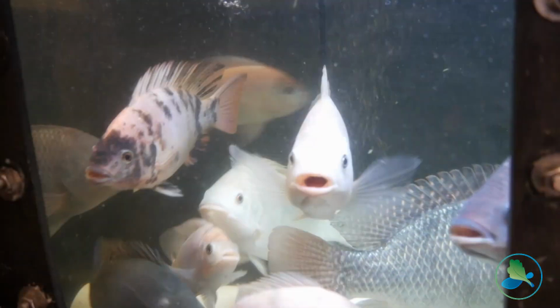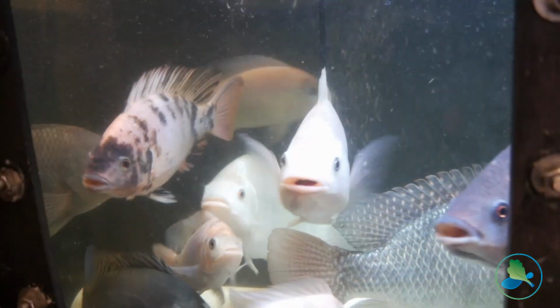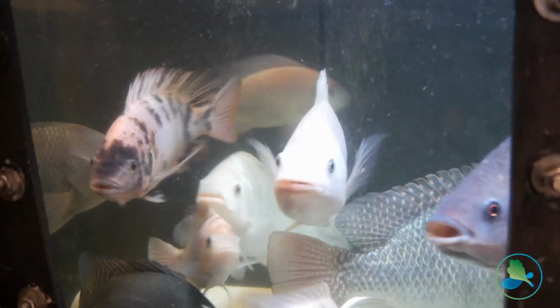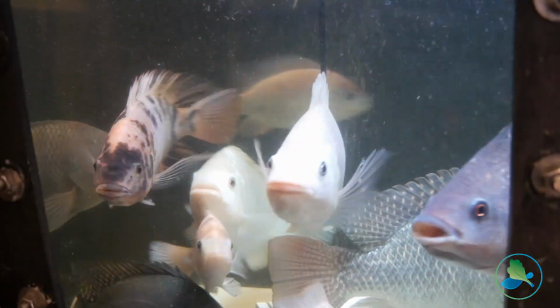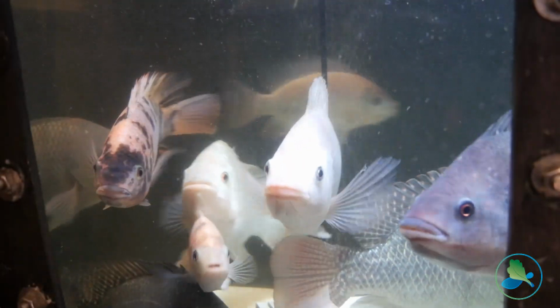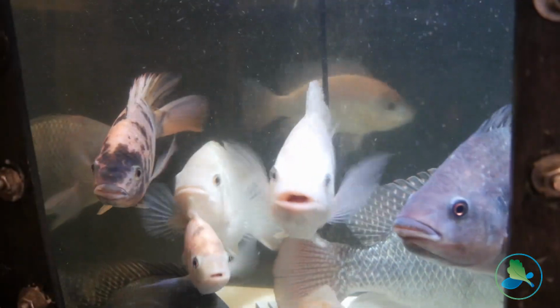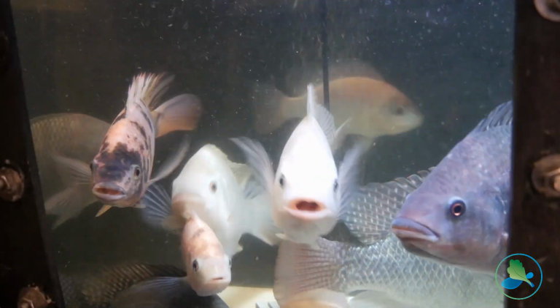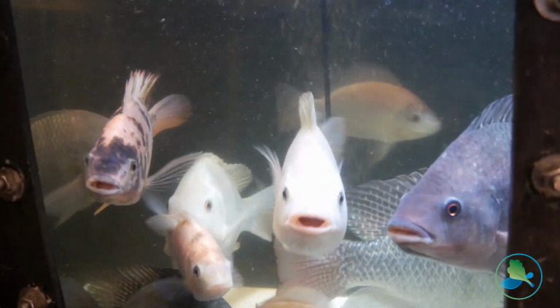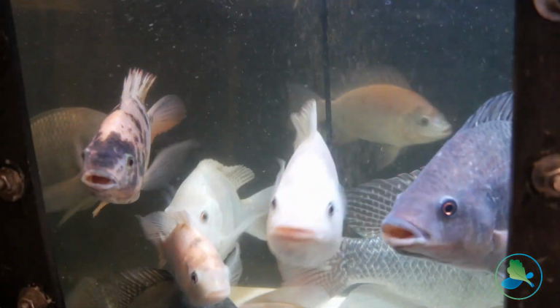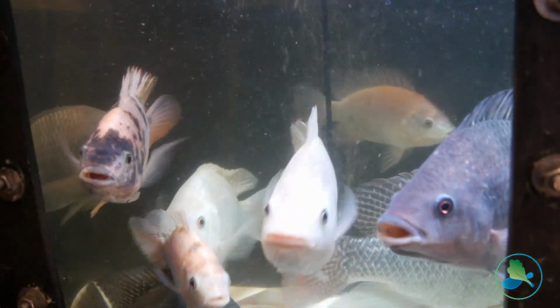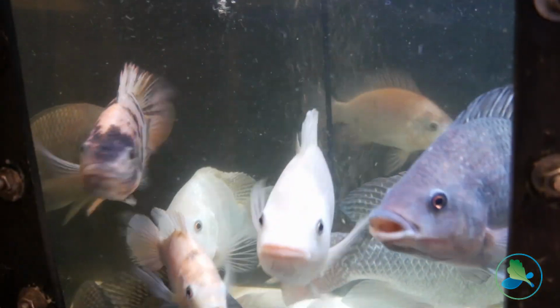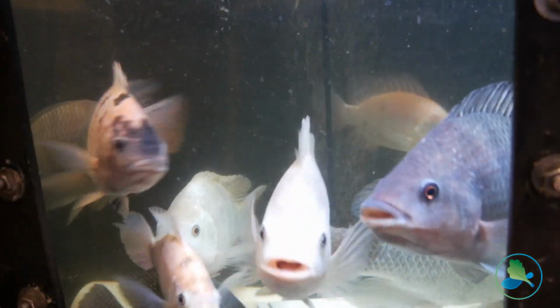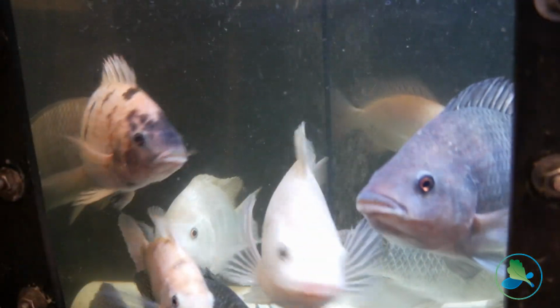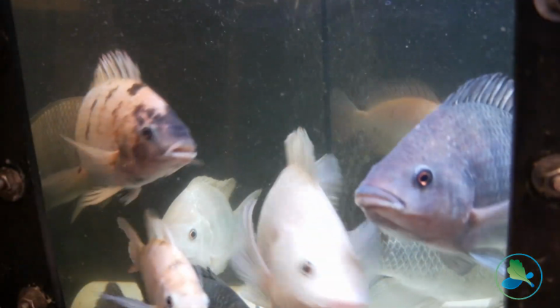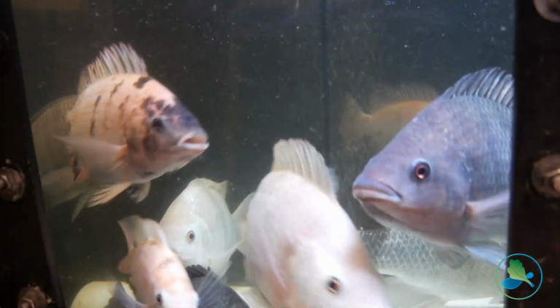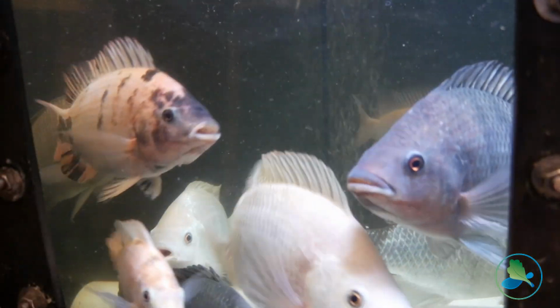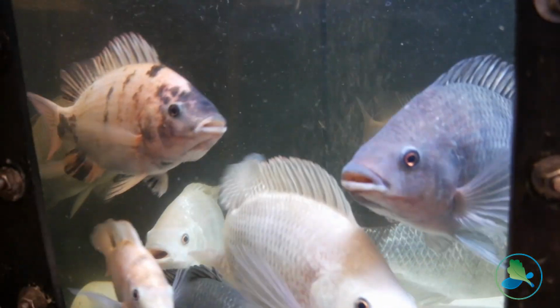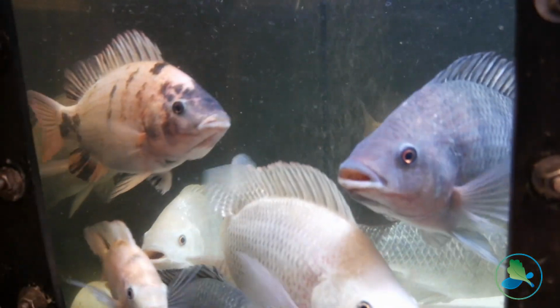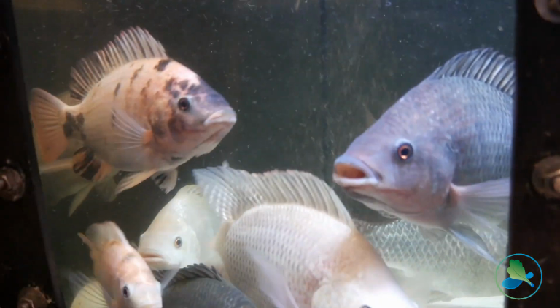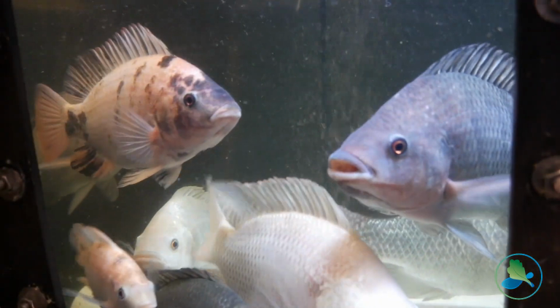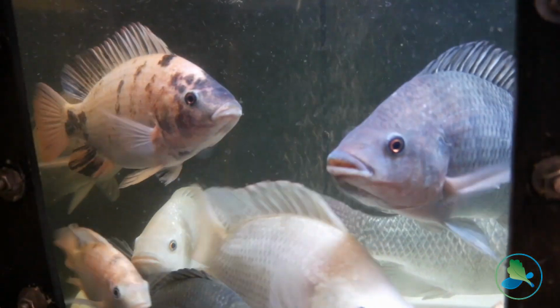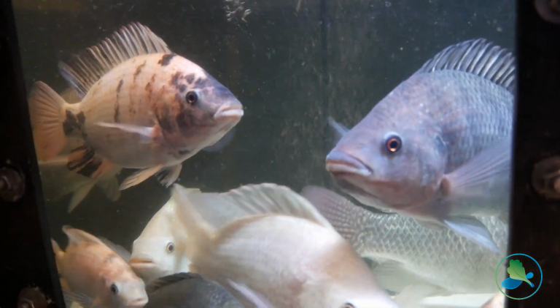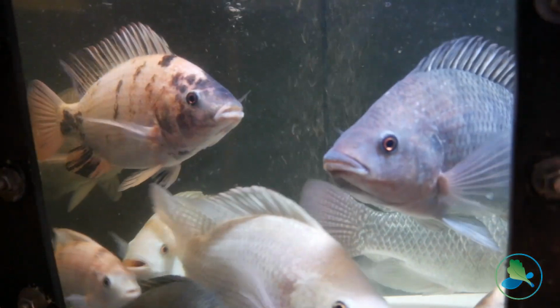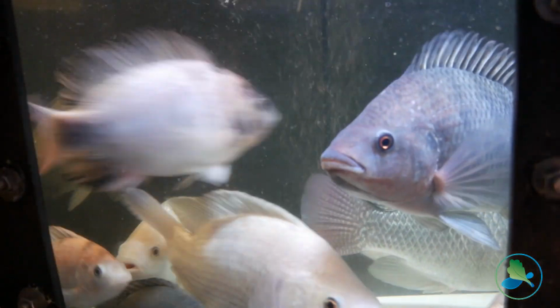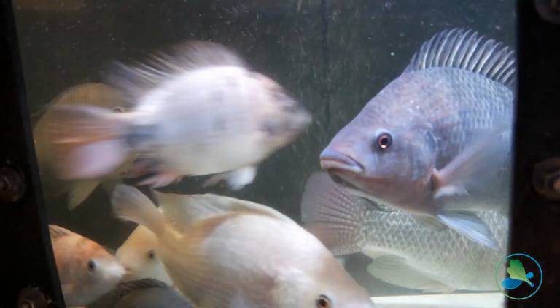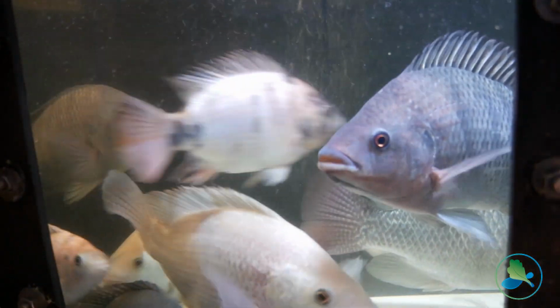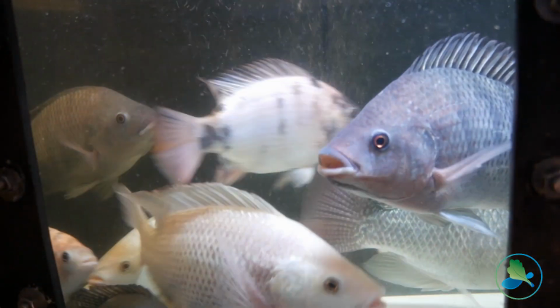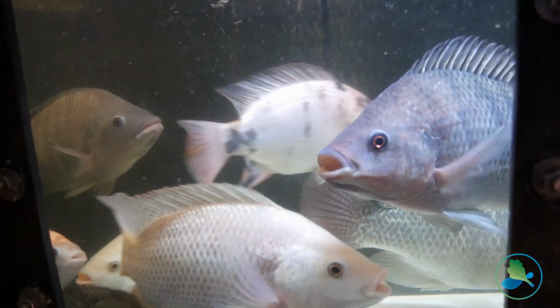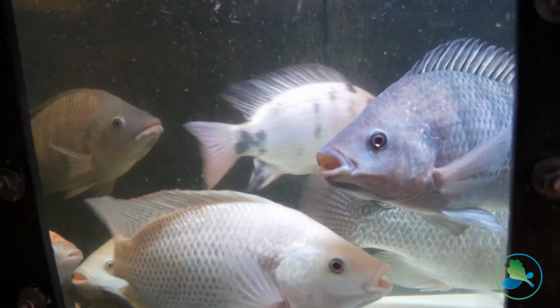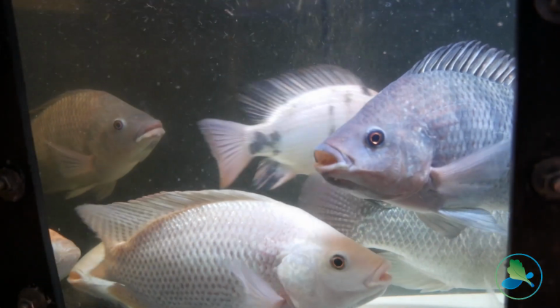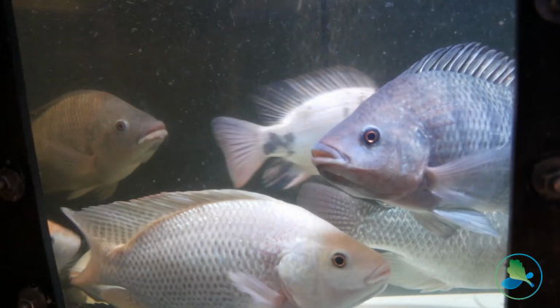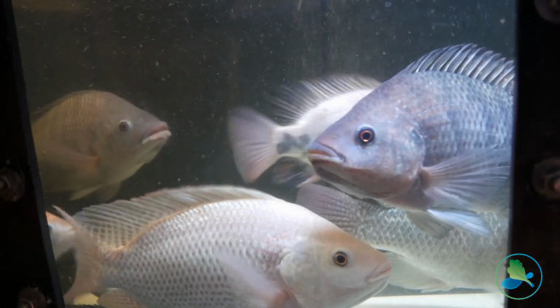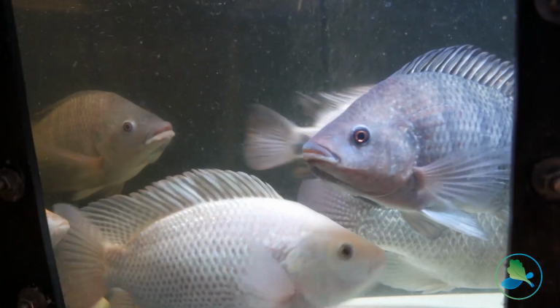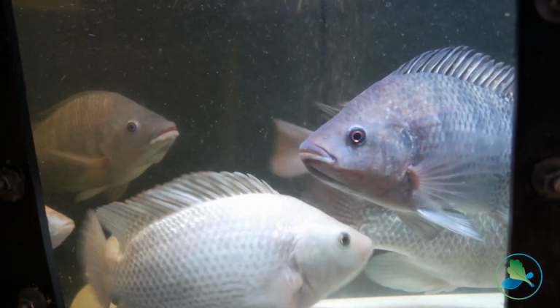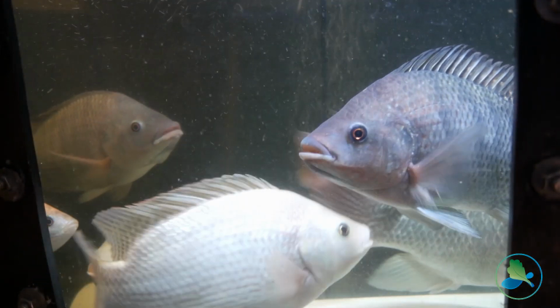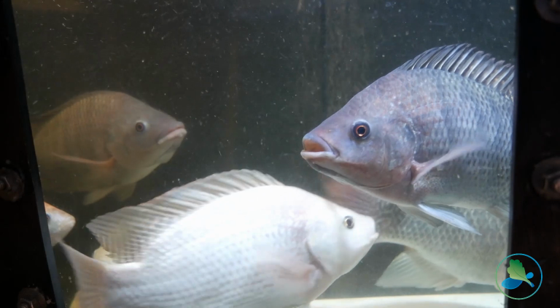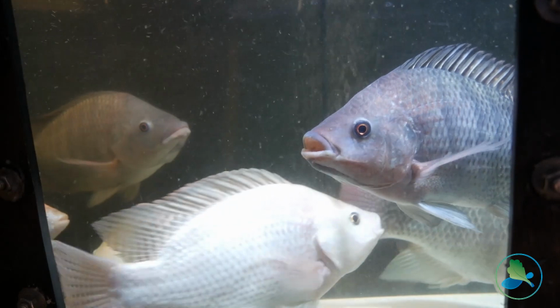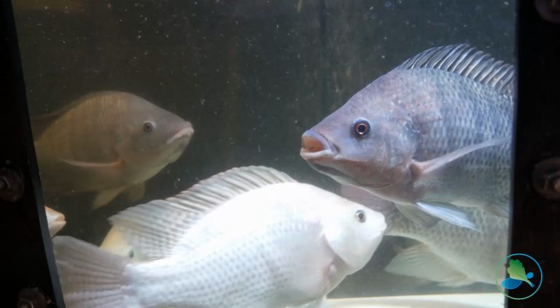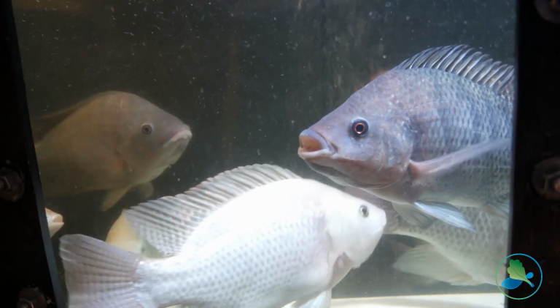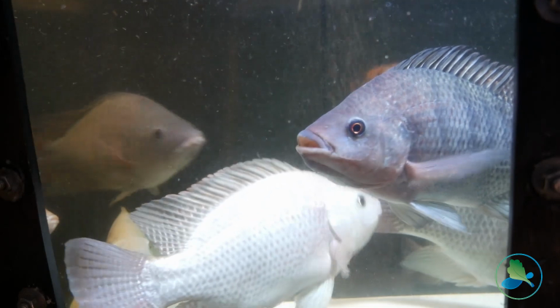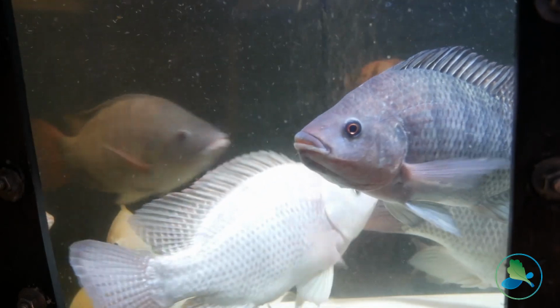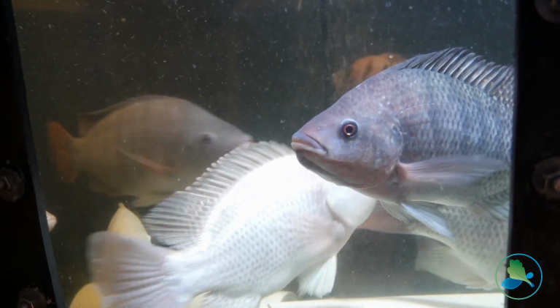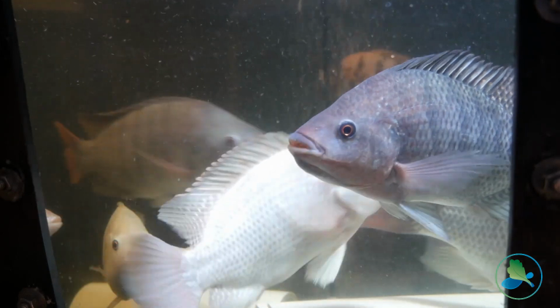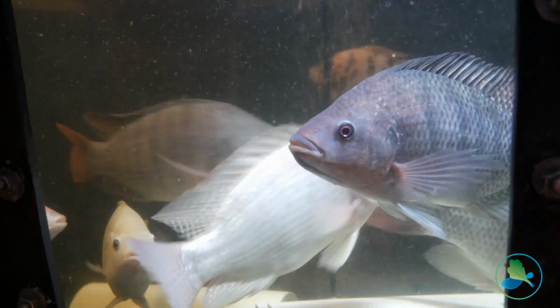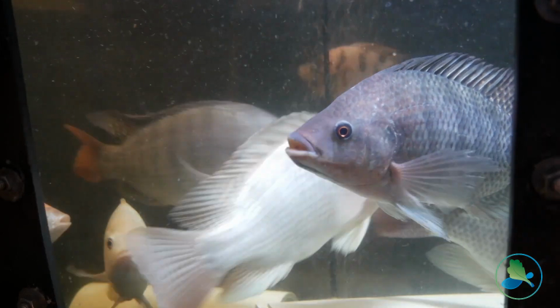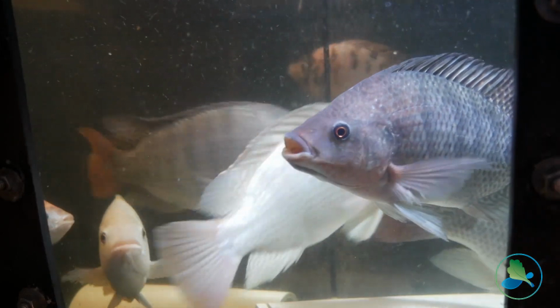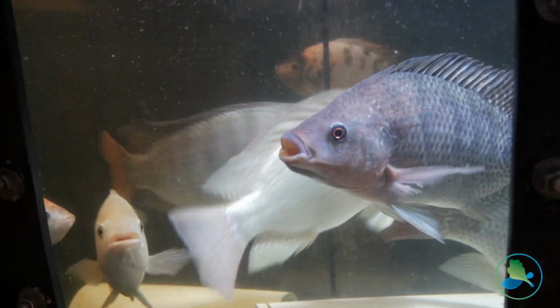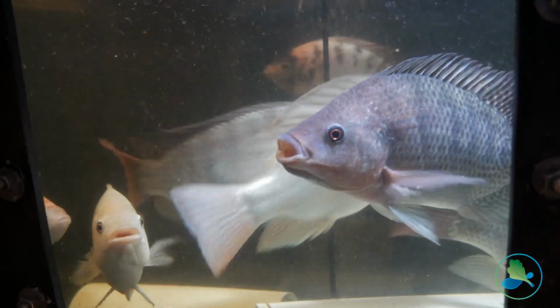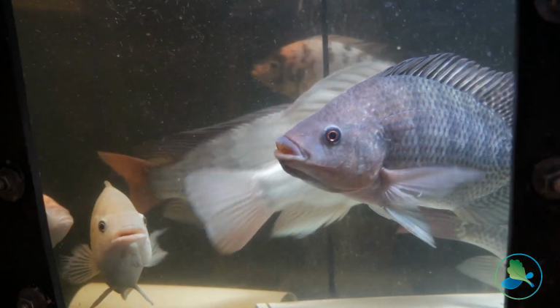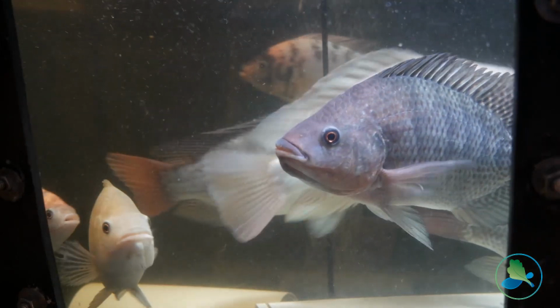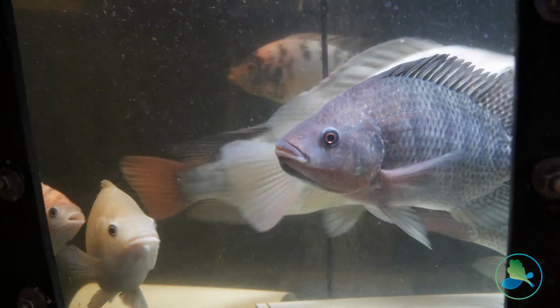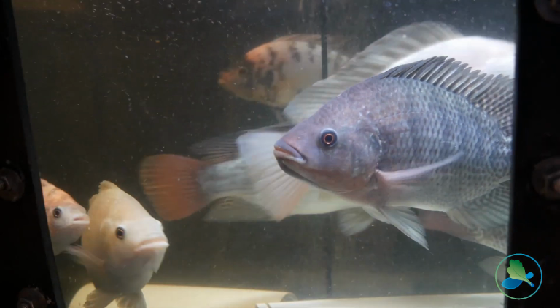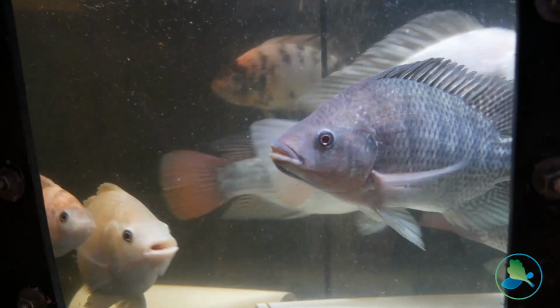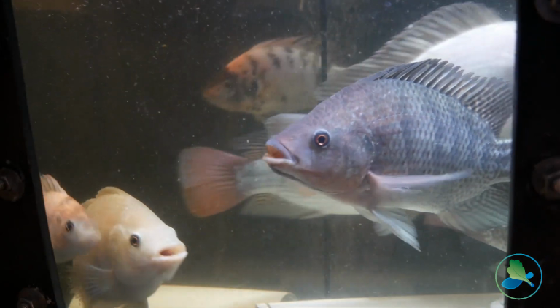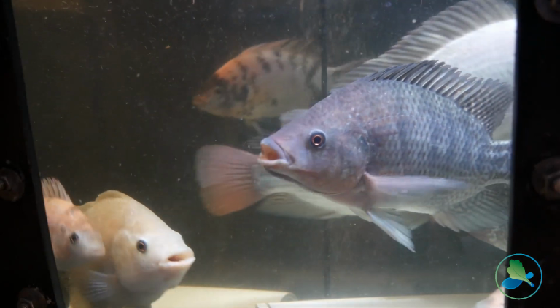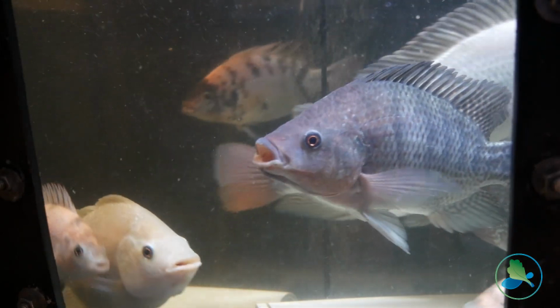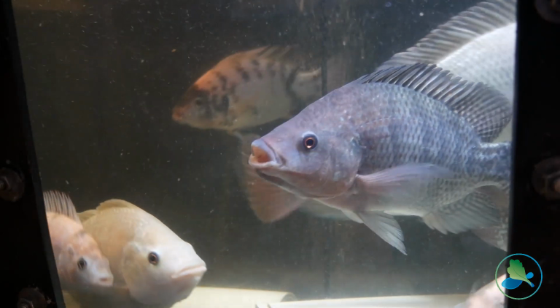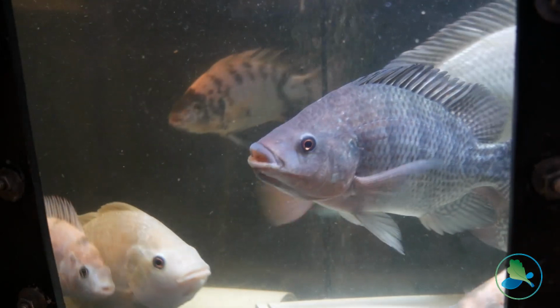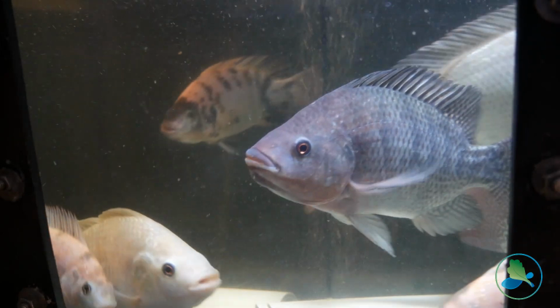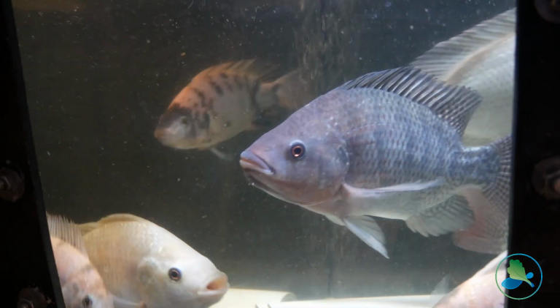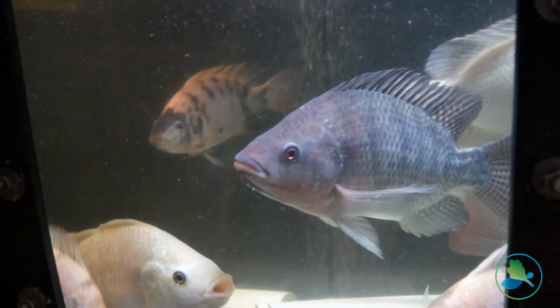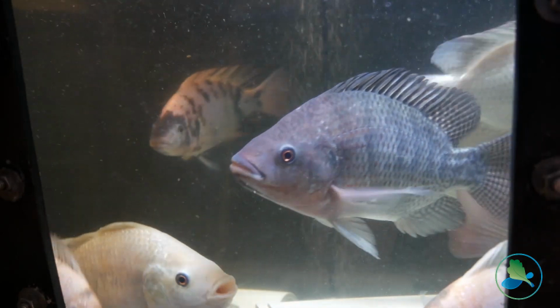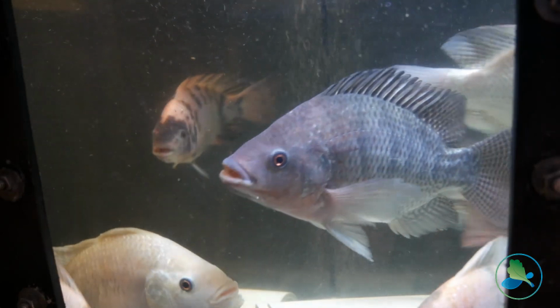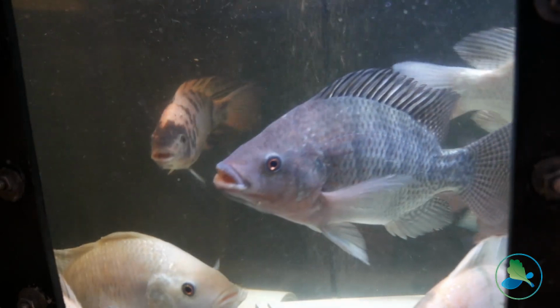Because if your fish are healthy, happy, and not stressed out, you're going to have great quality plants and a really well-balanced system.